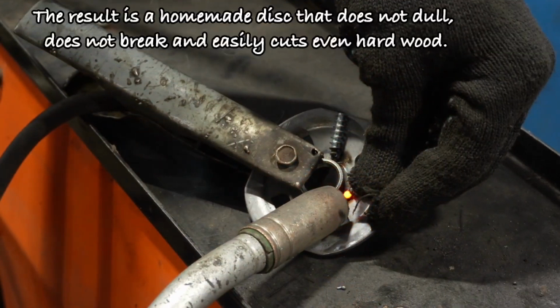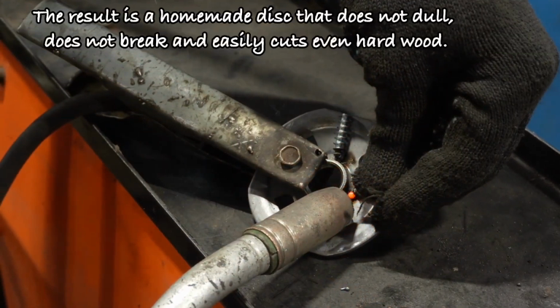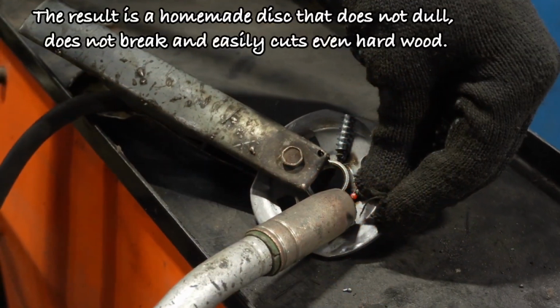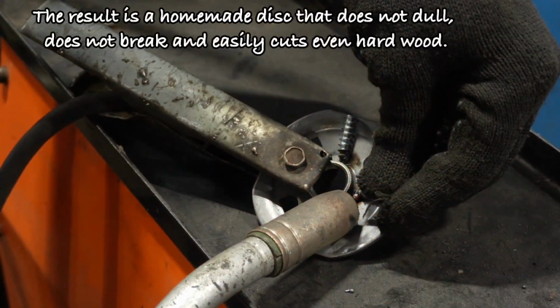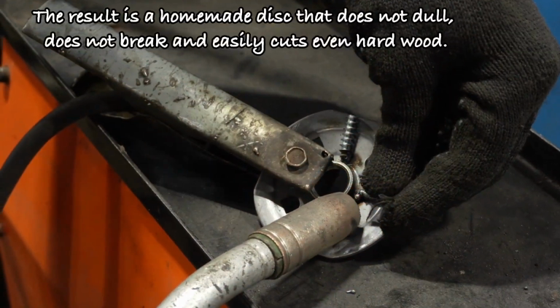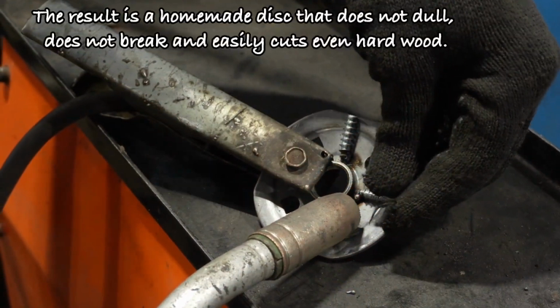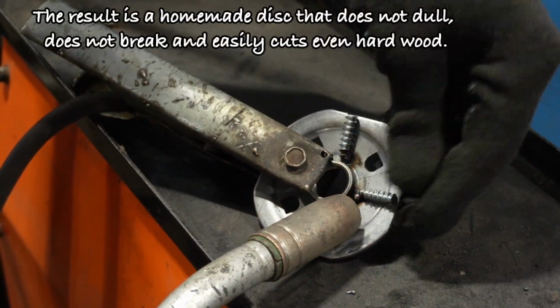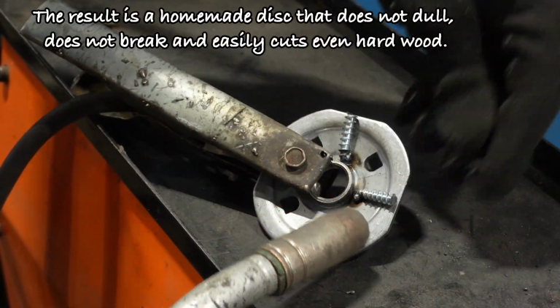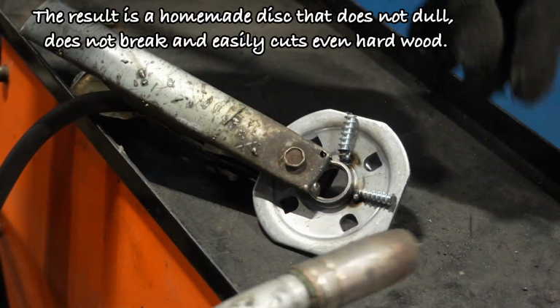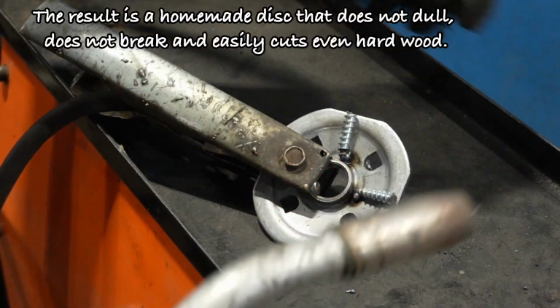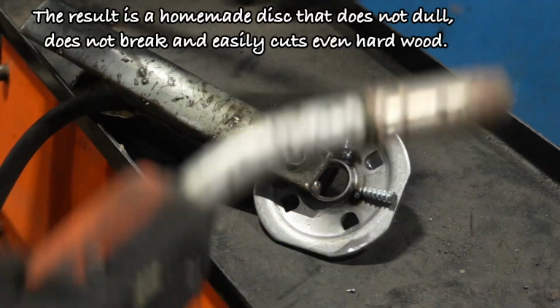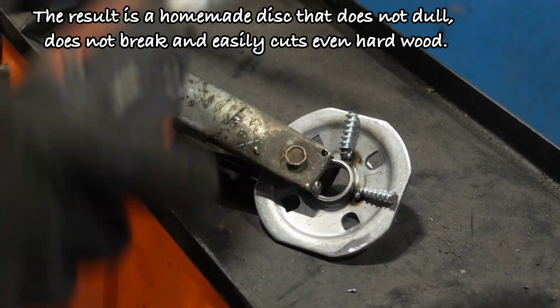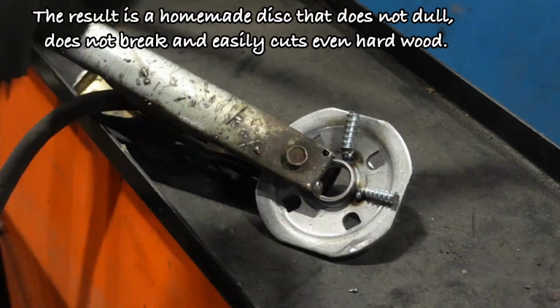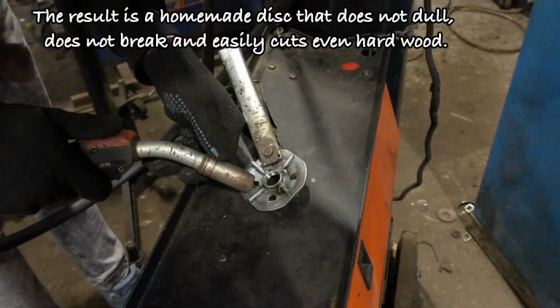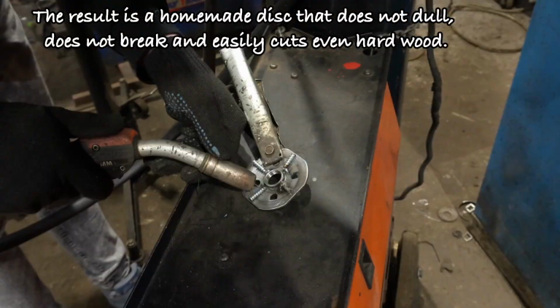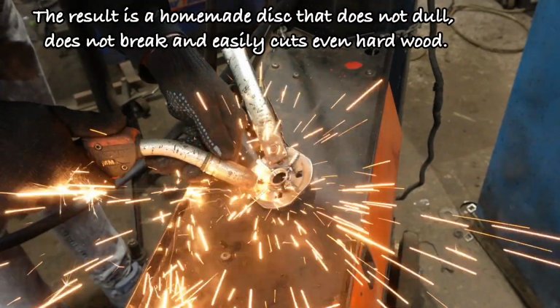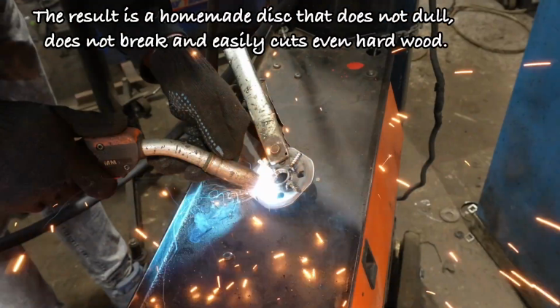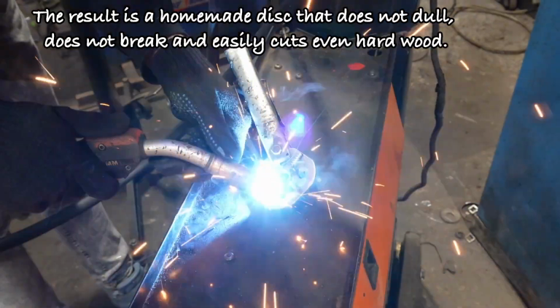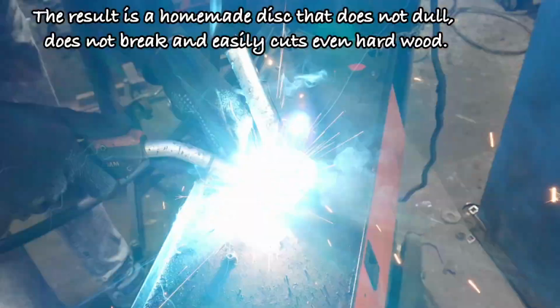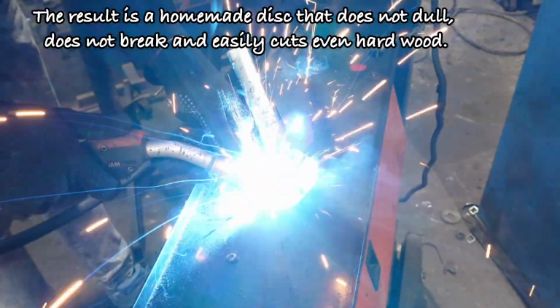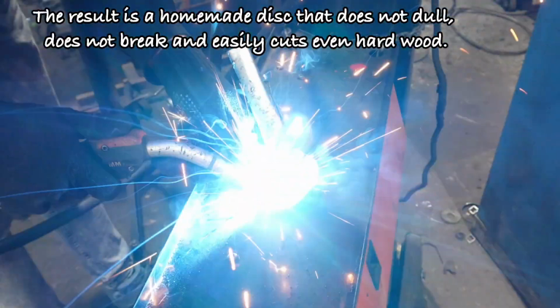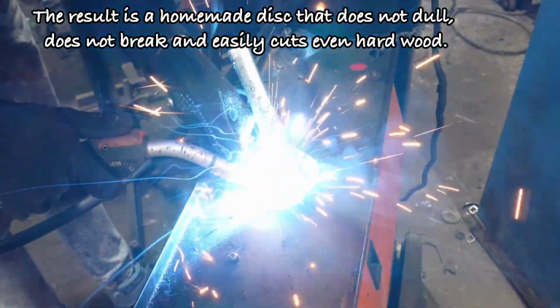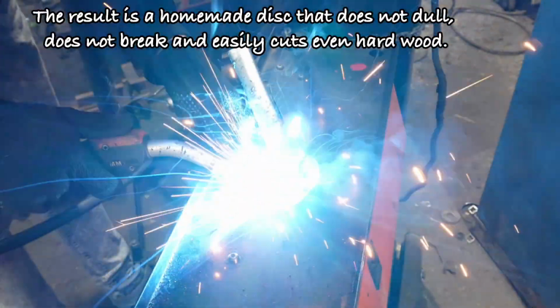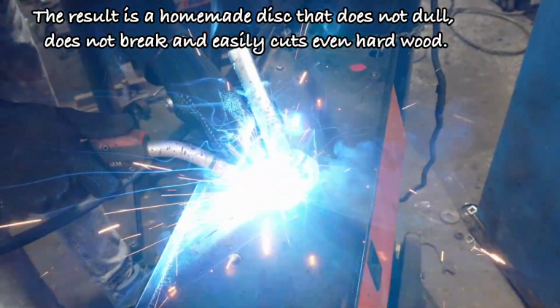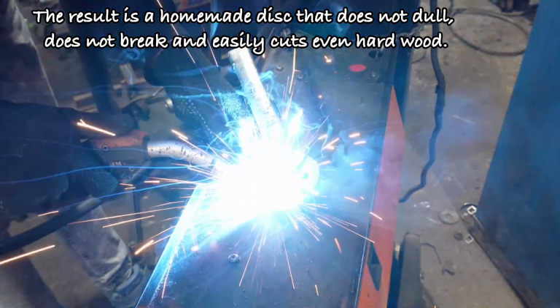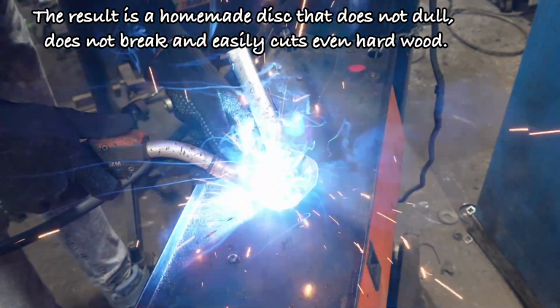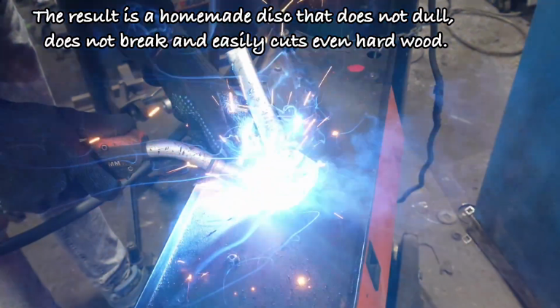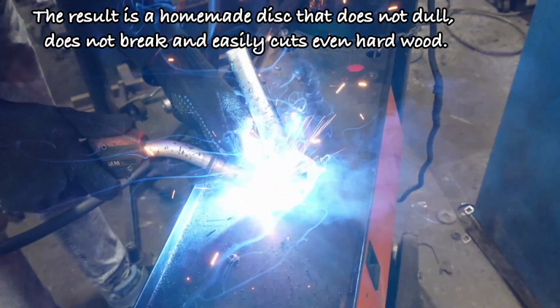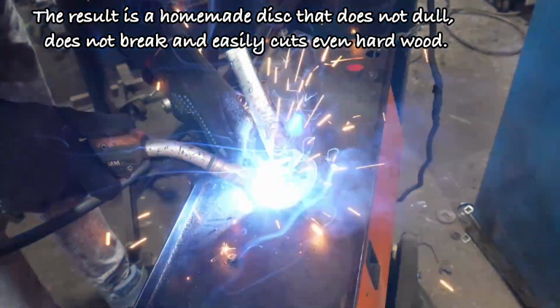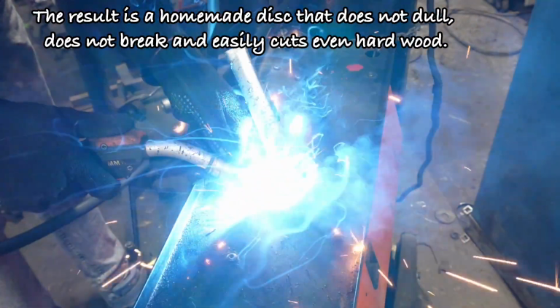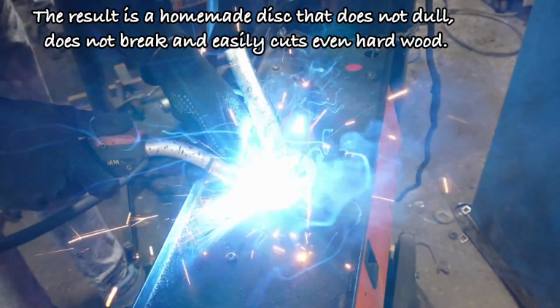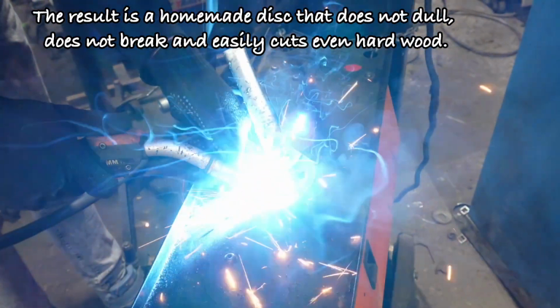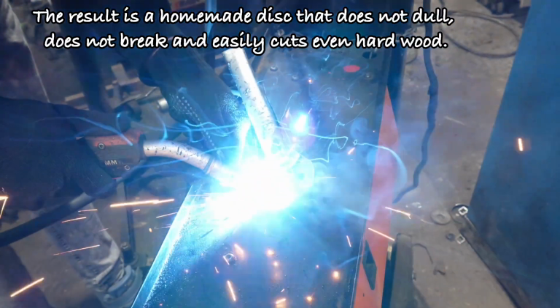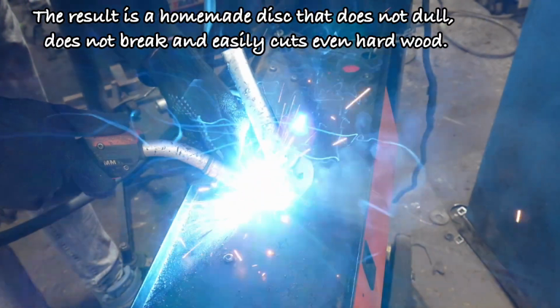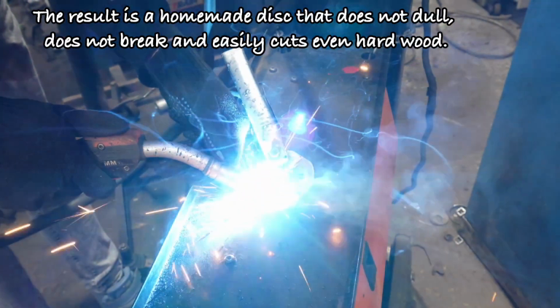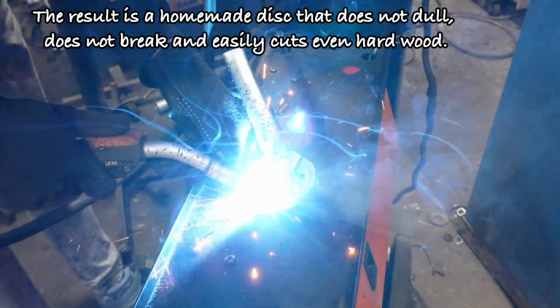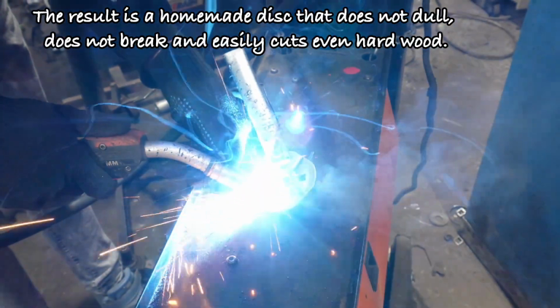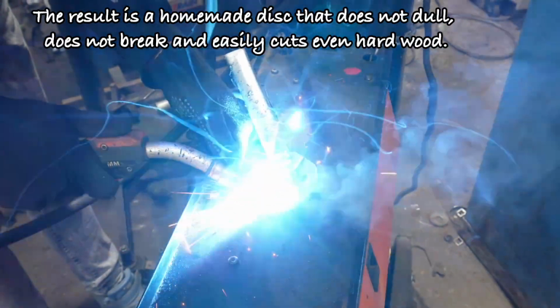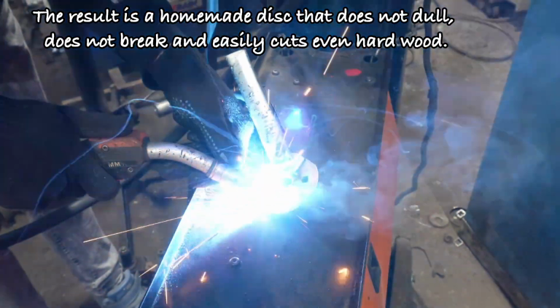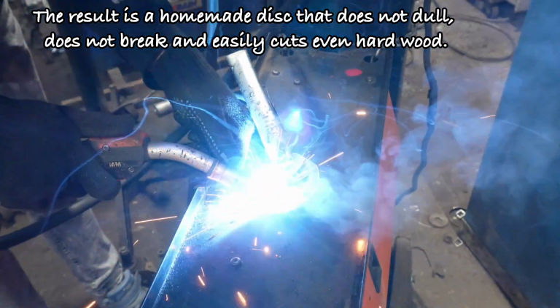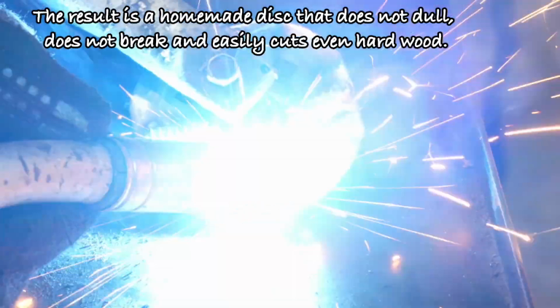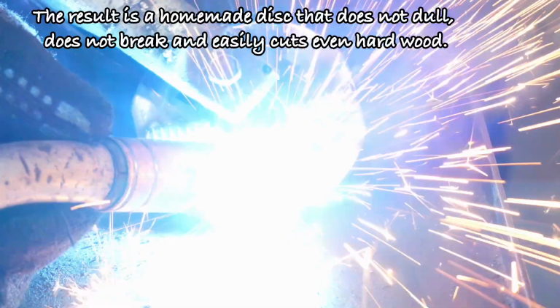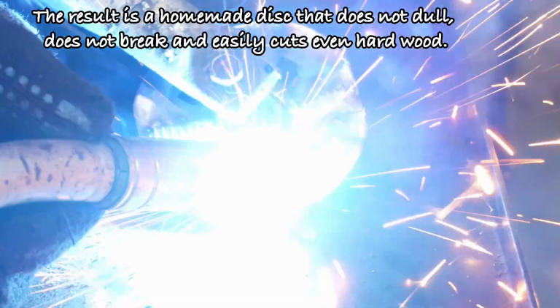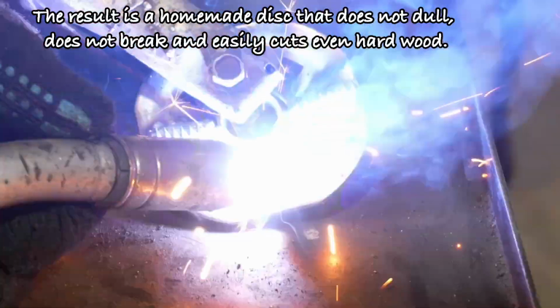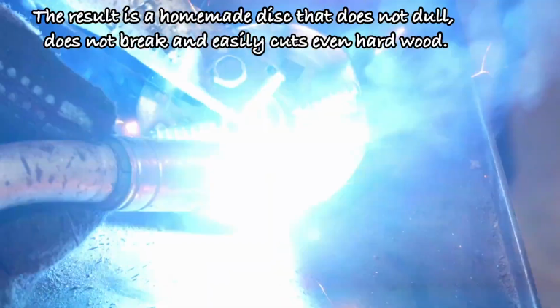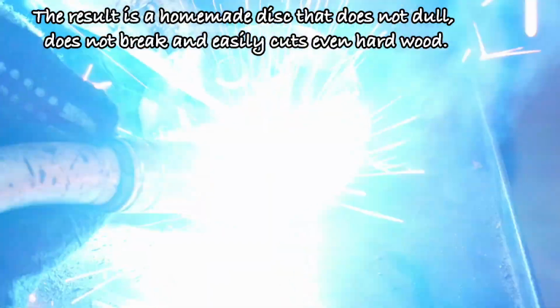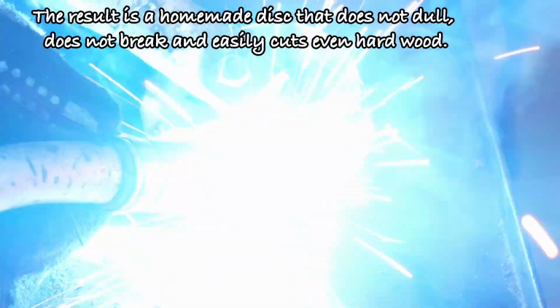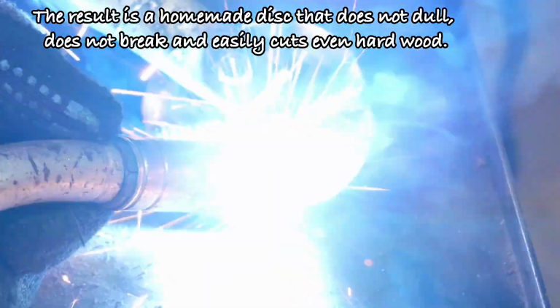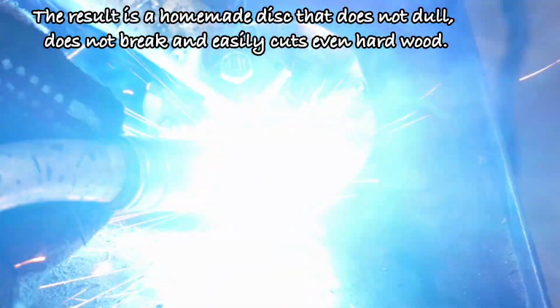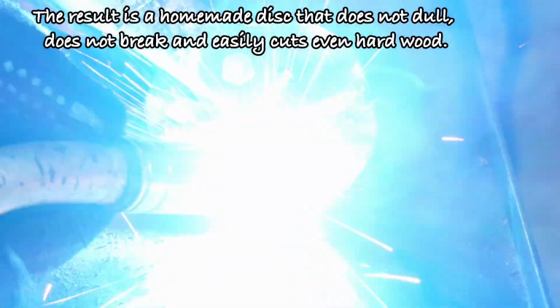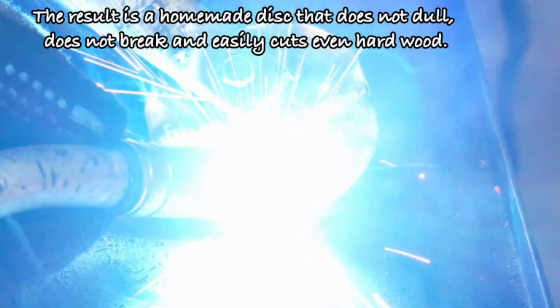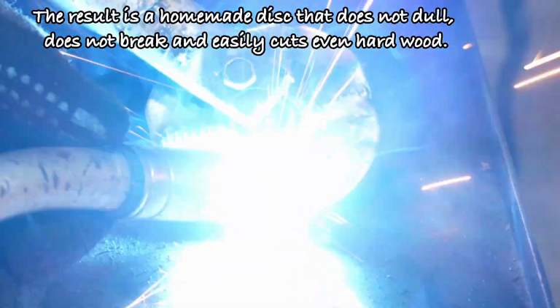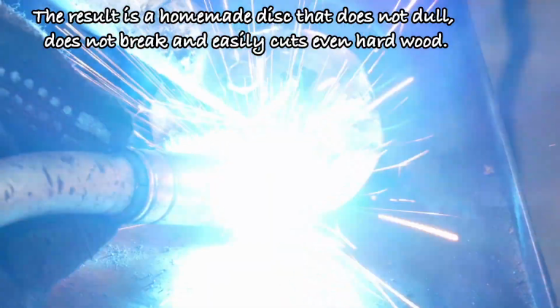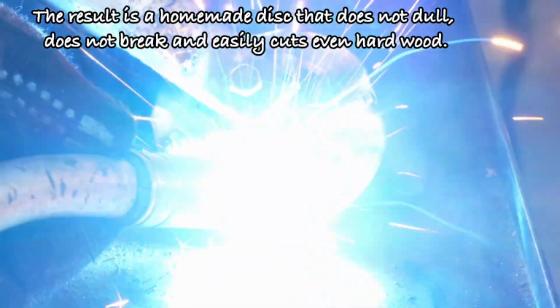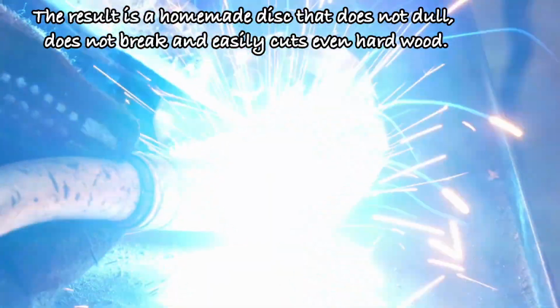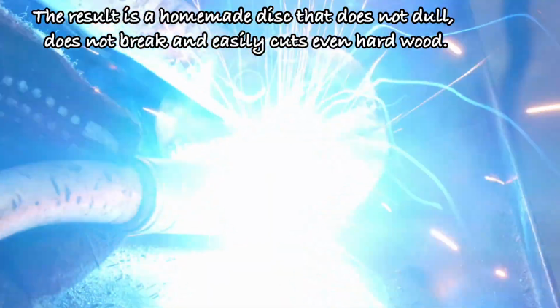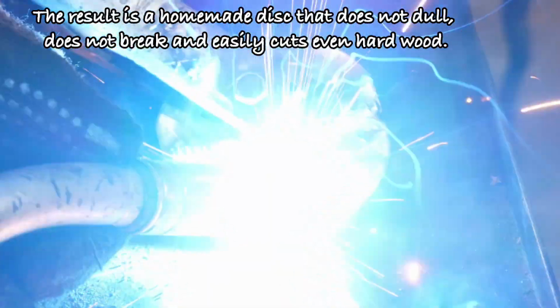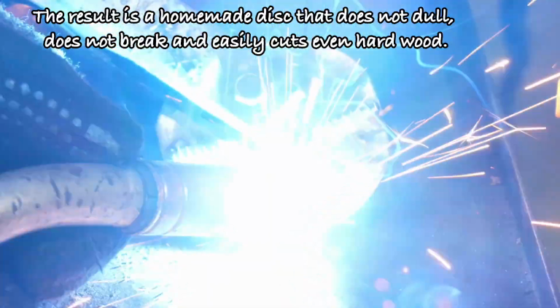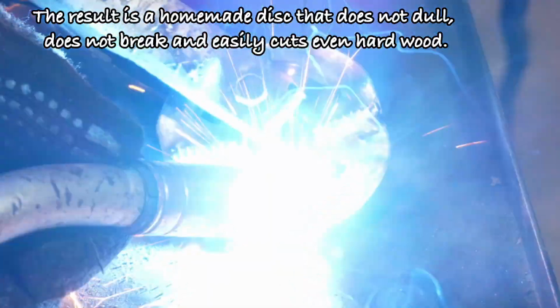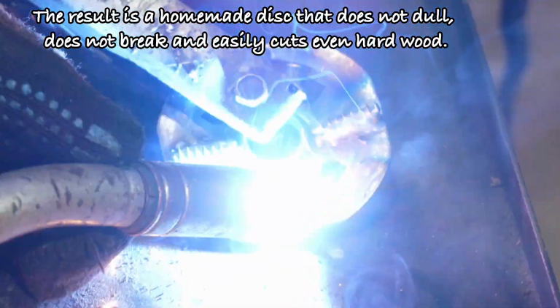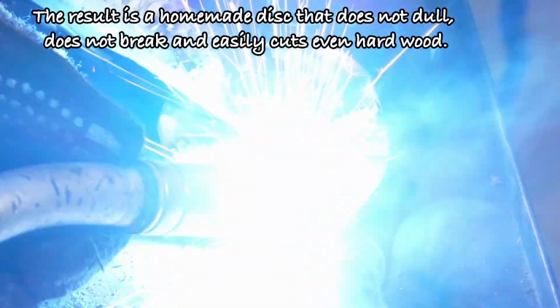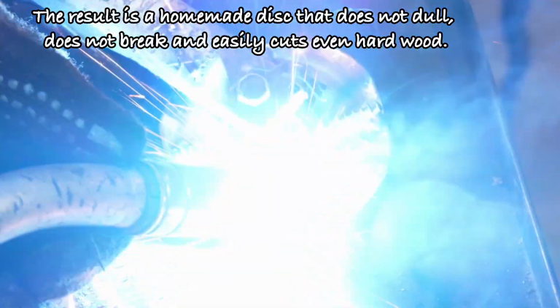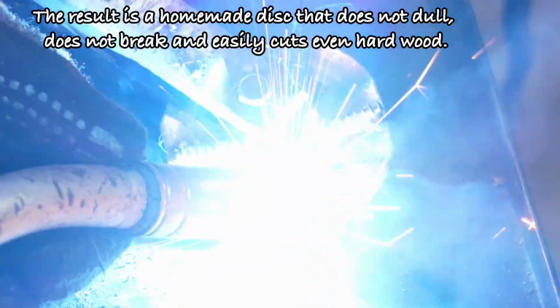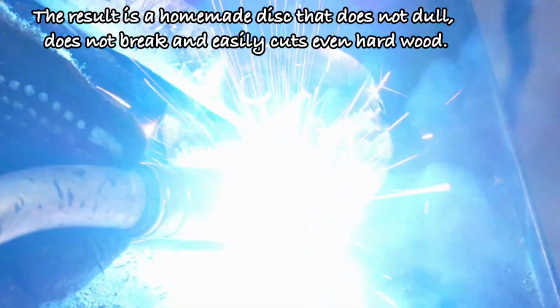The result is a homemade disk that does not dull, does not break, and easily cuts even hard wood.